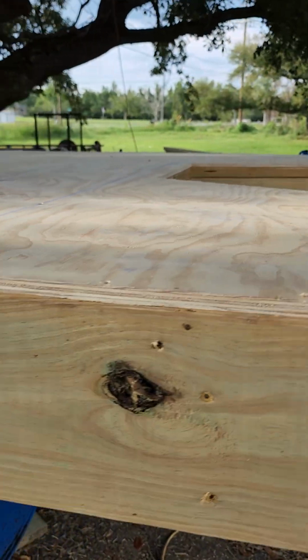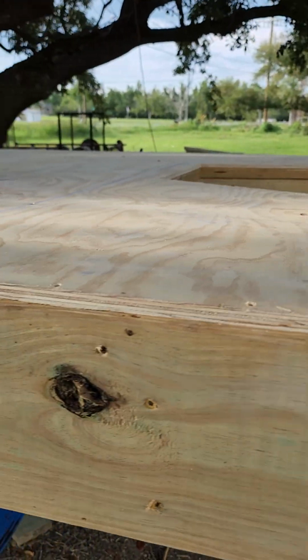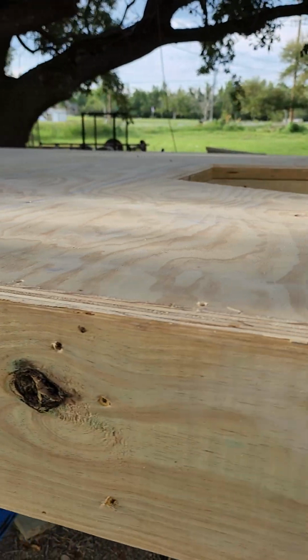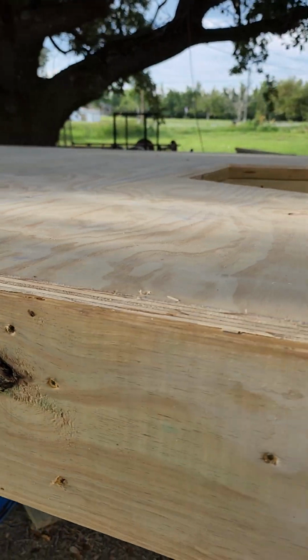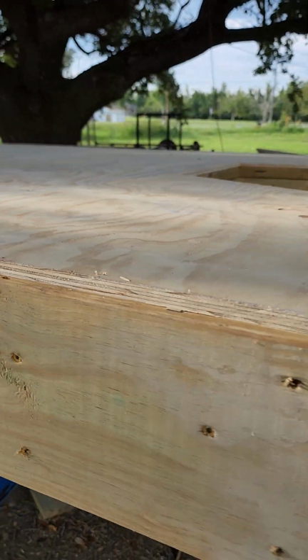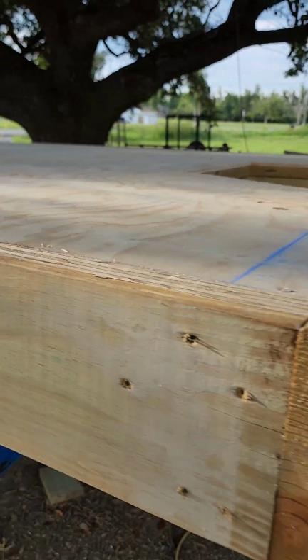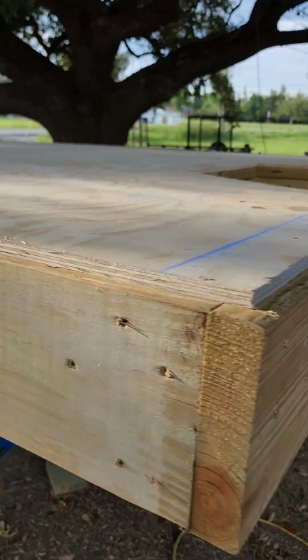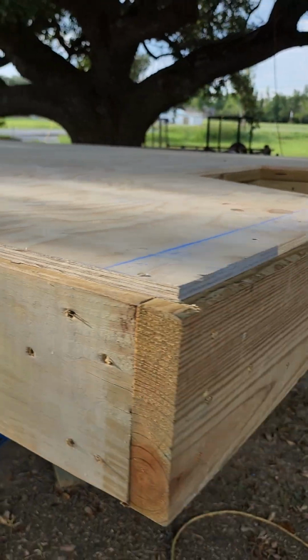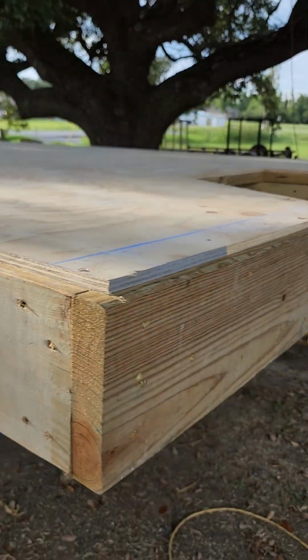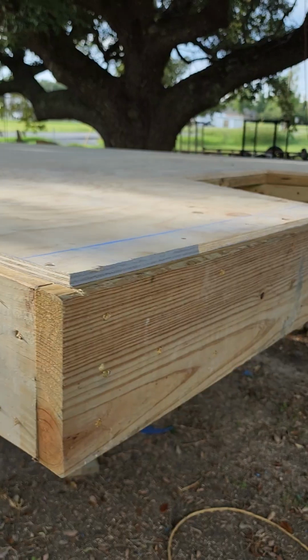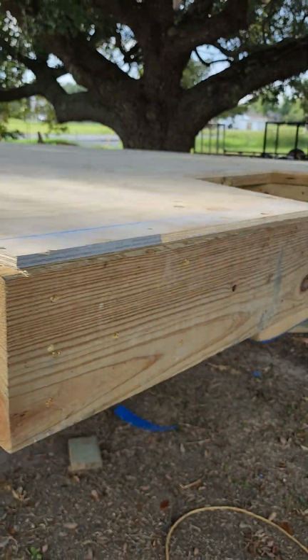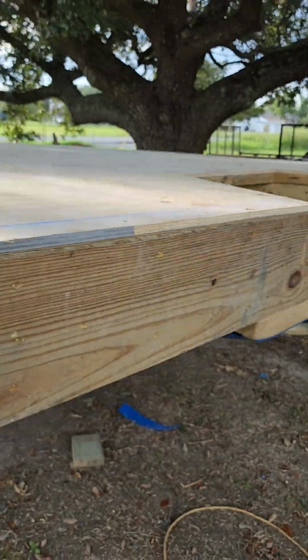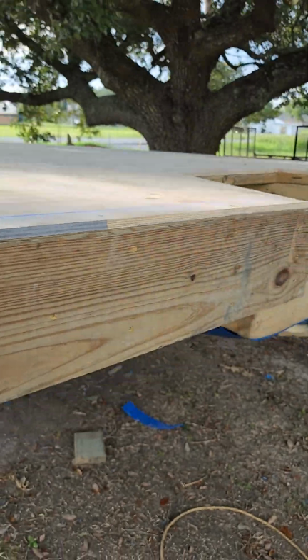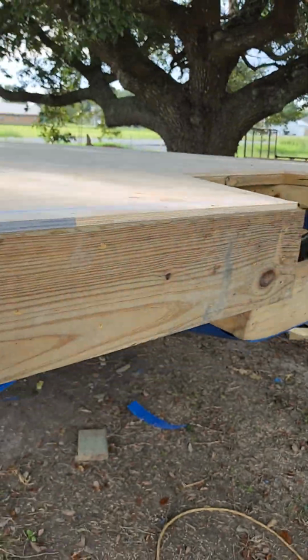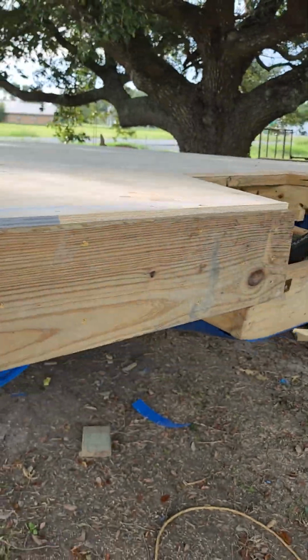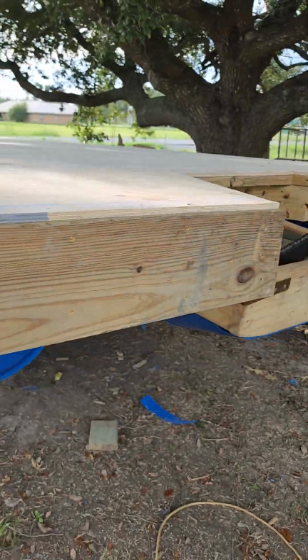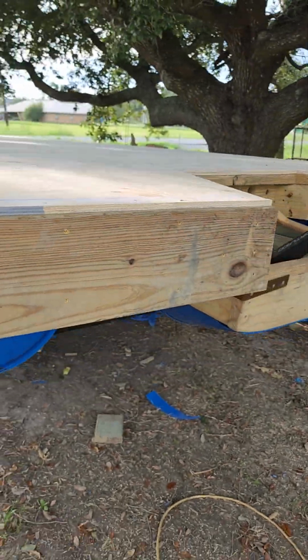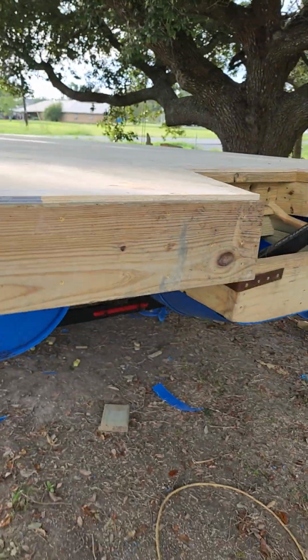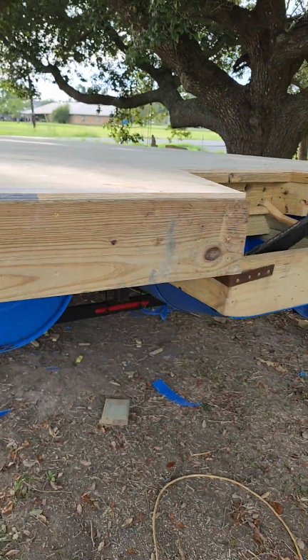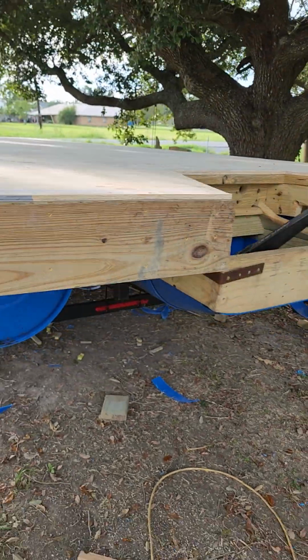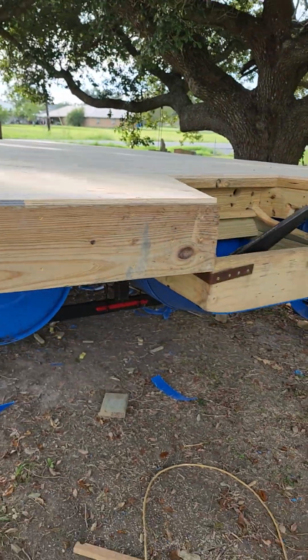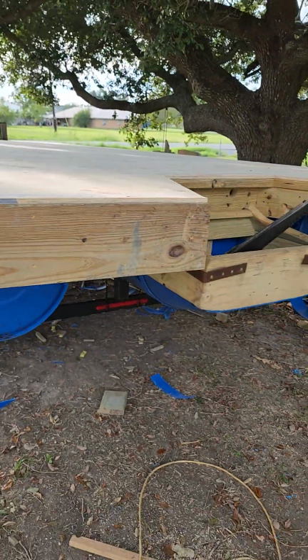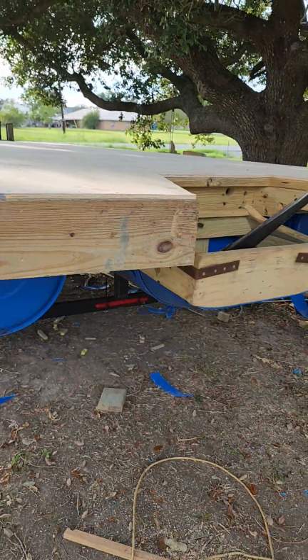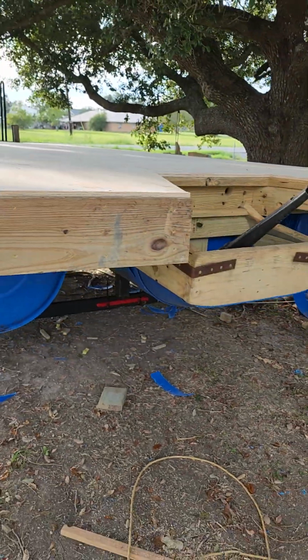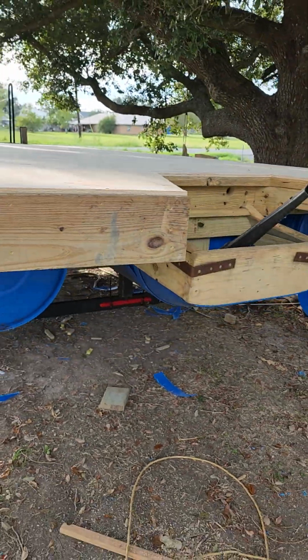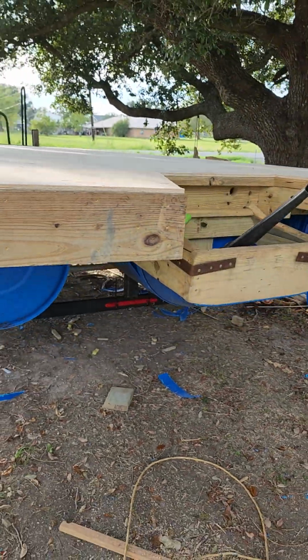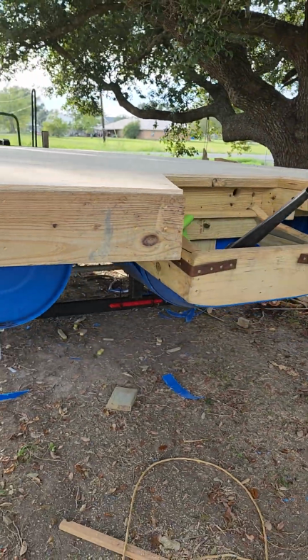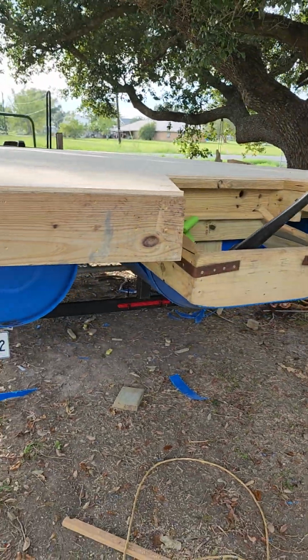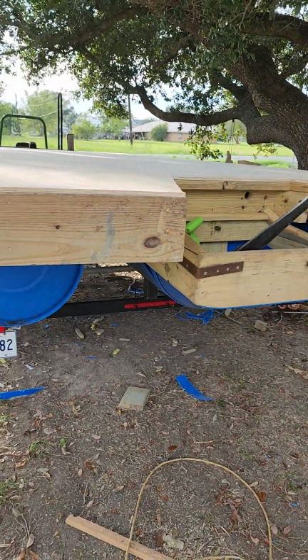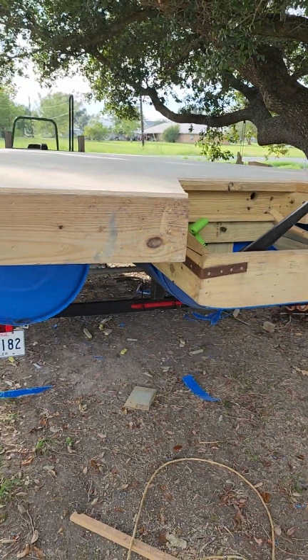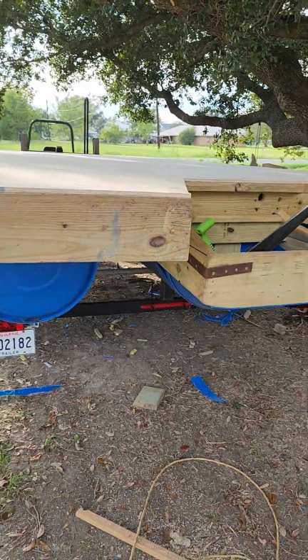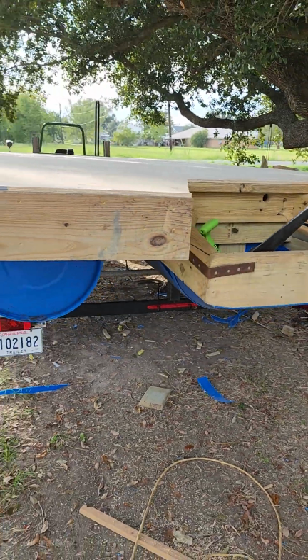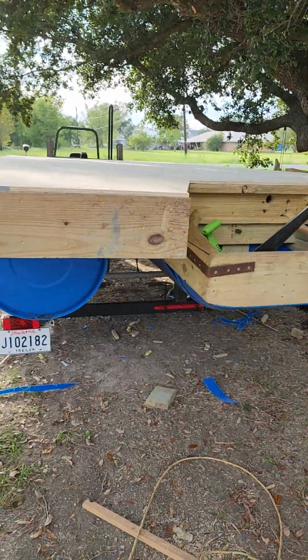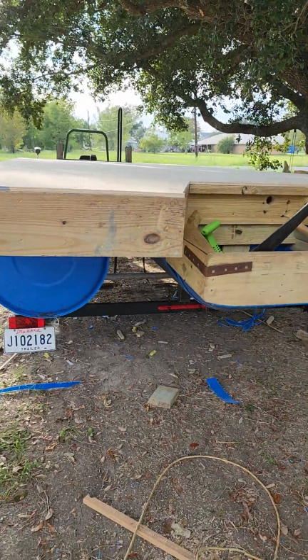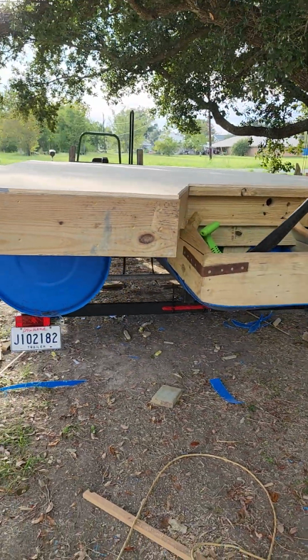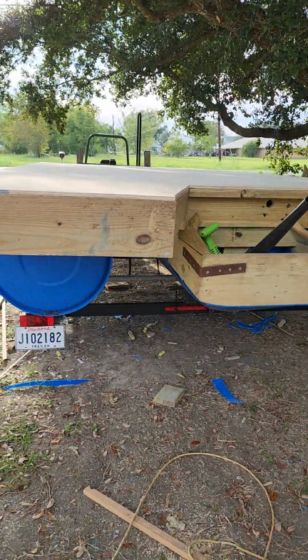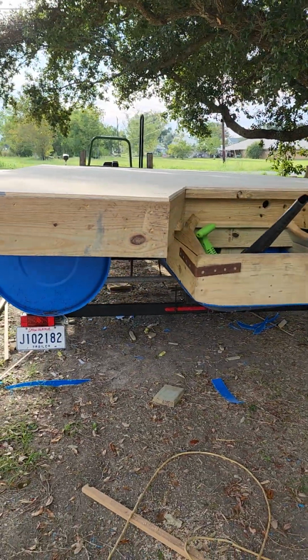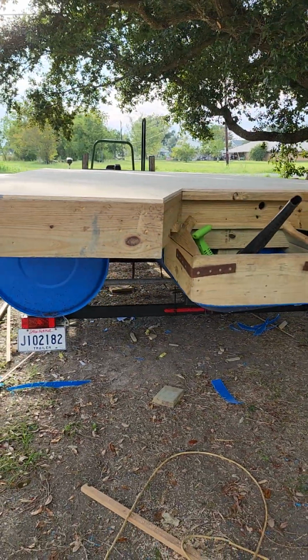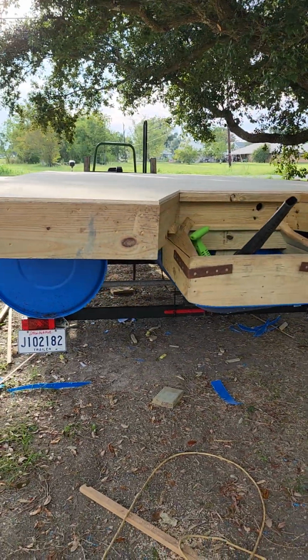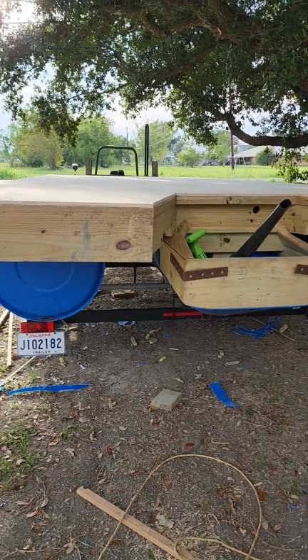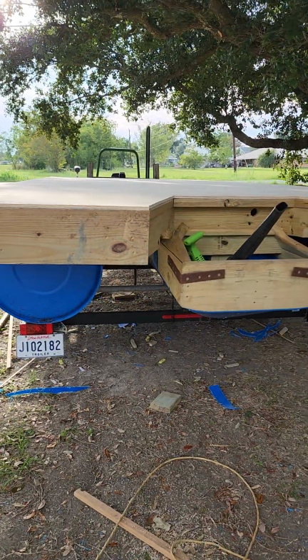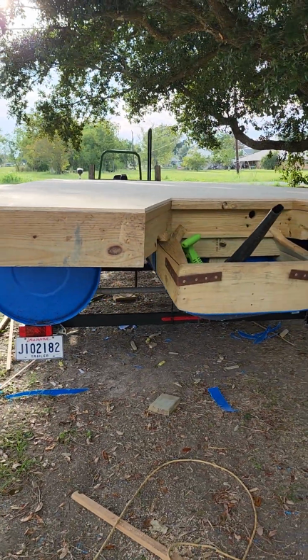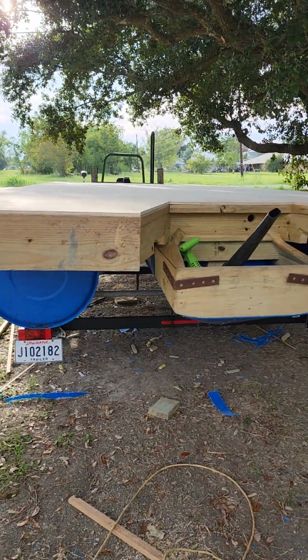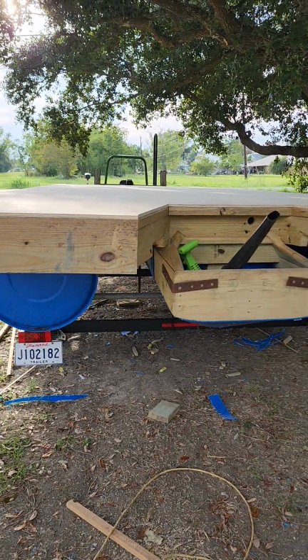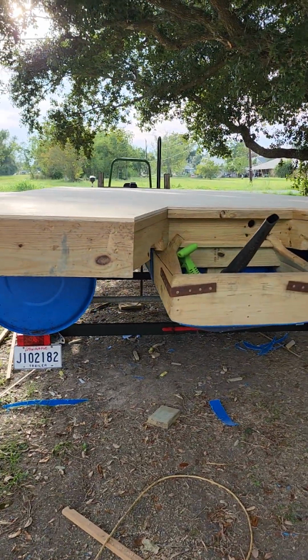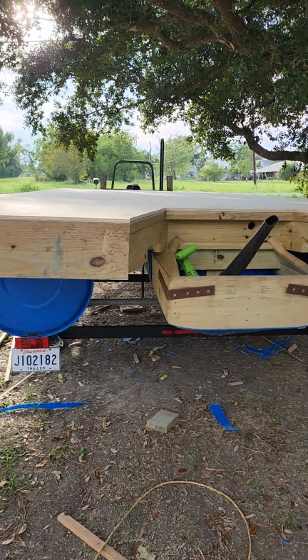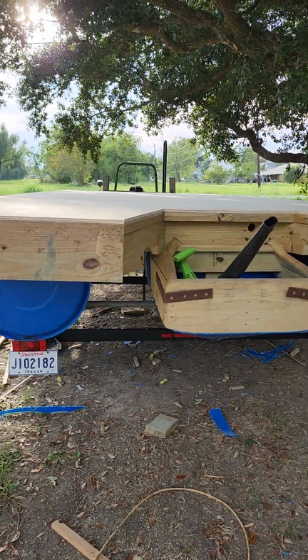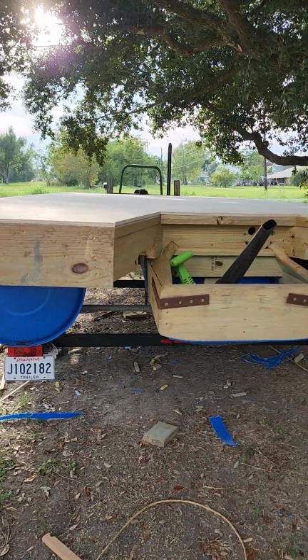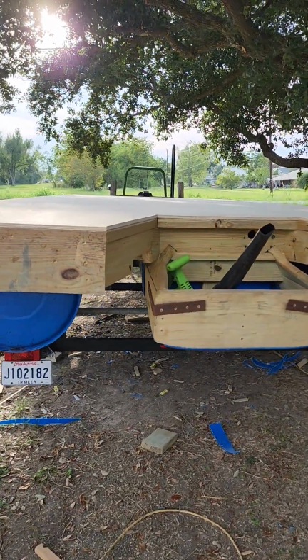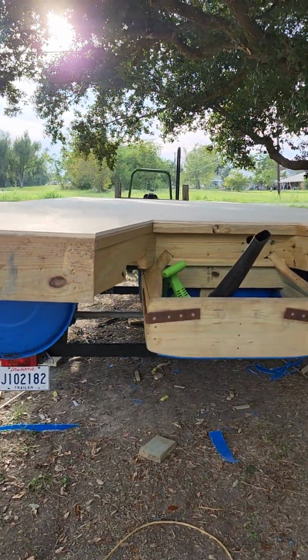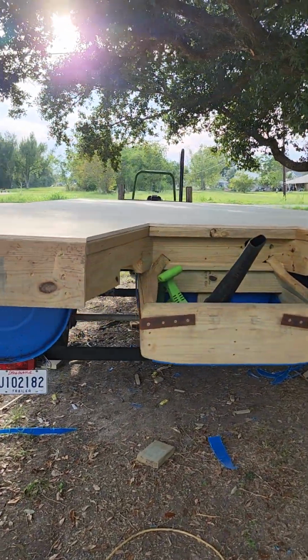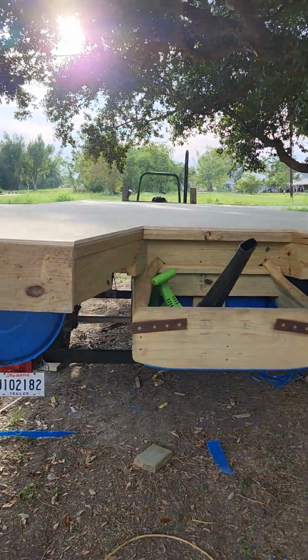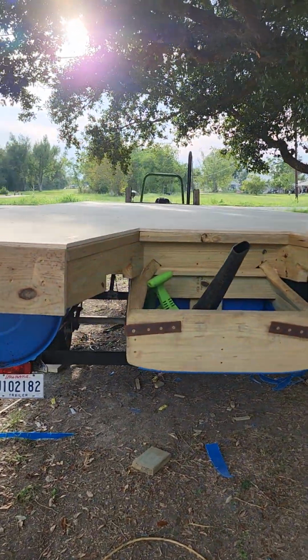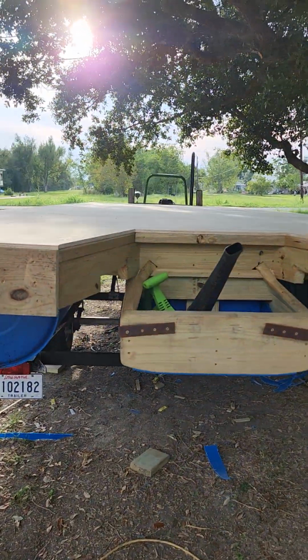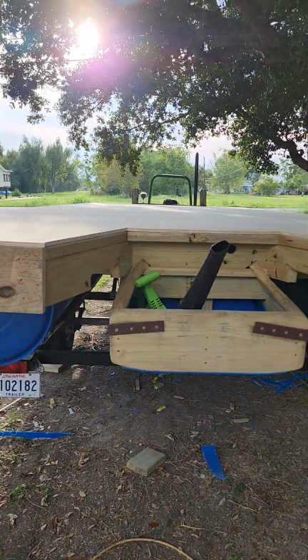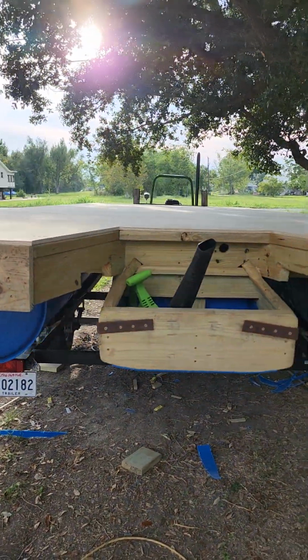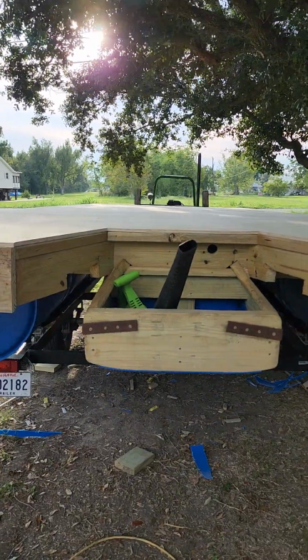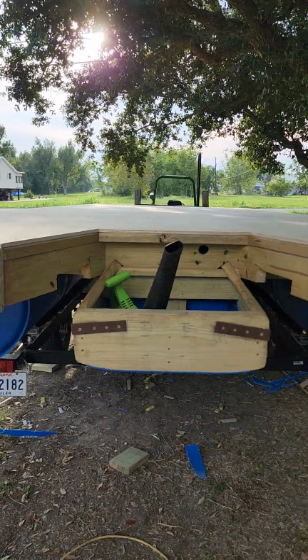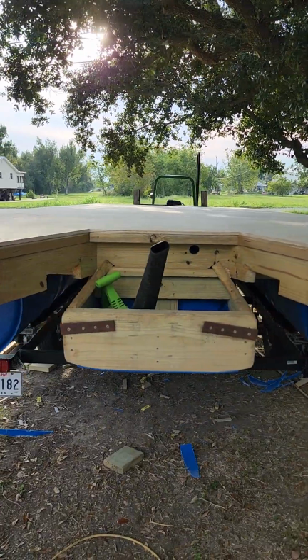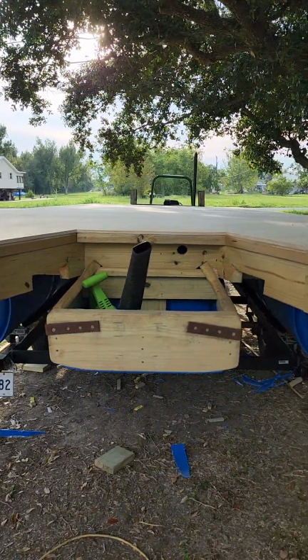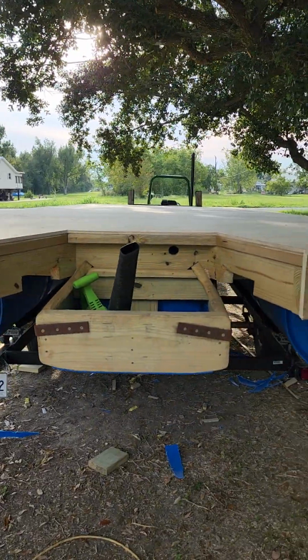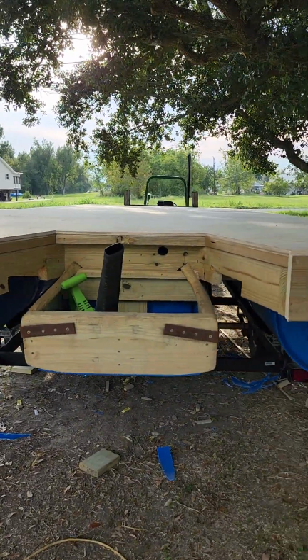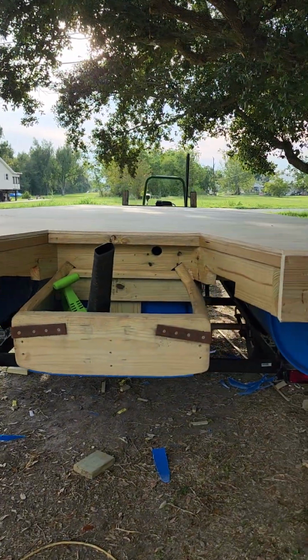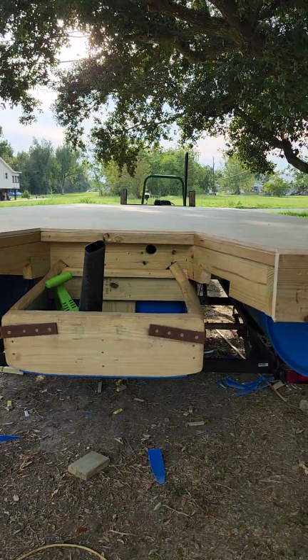I got my trailer back freed up. I delivered that nice dock to Gulfport. I put this one back on the trailer this morning.